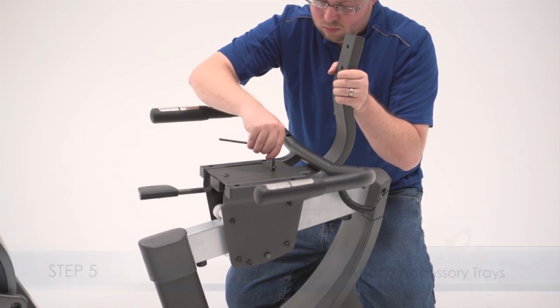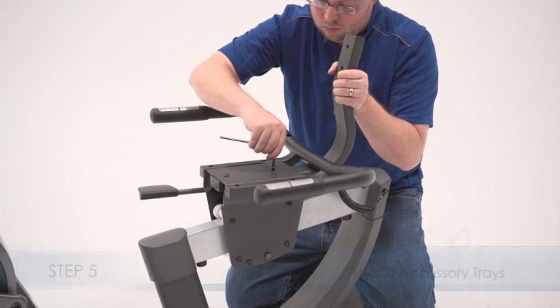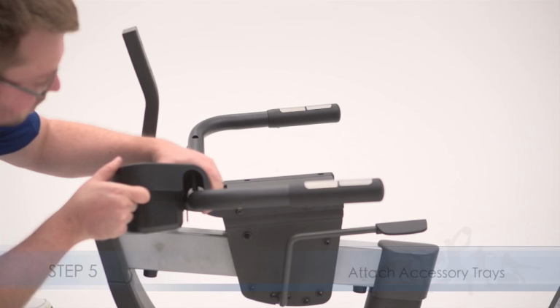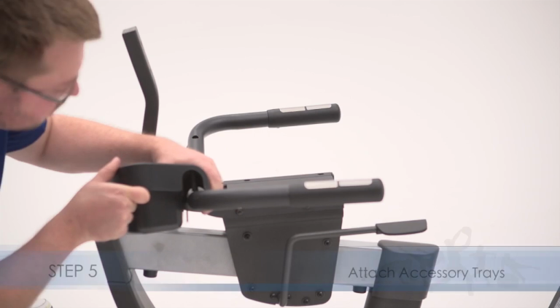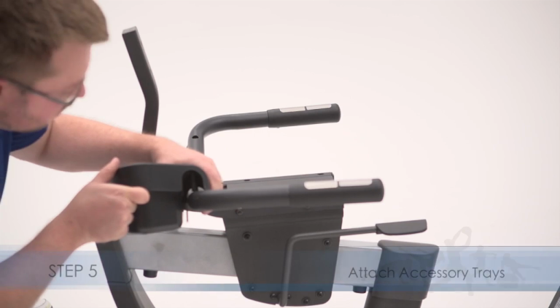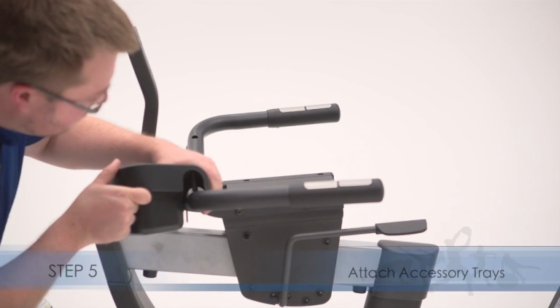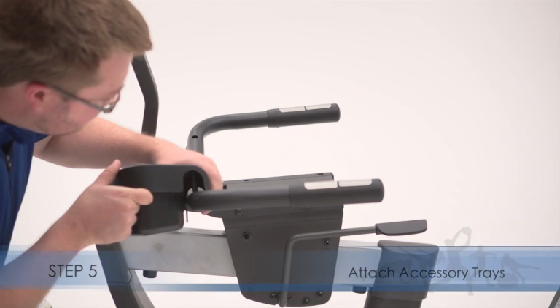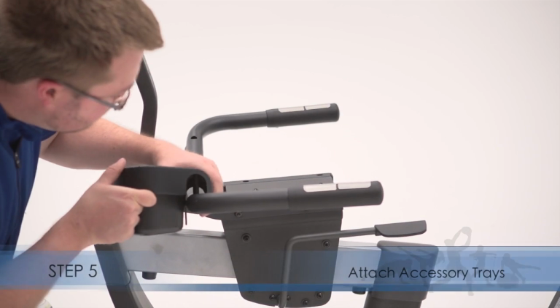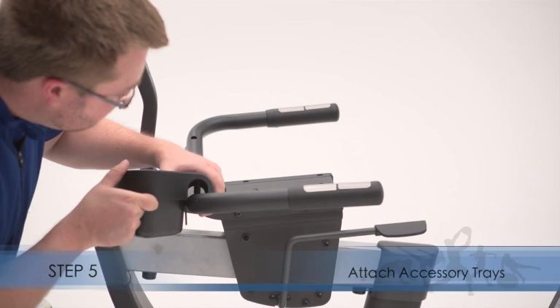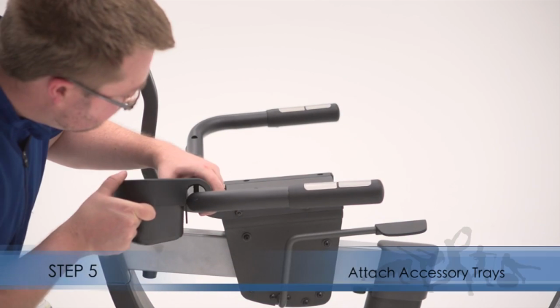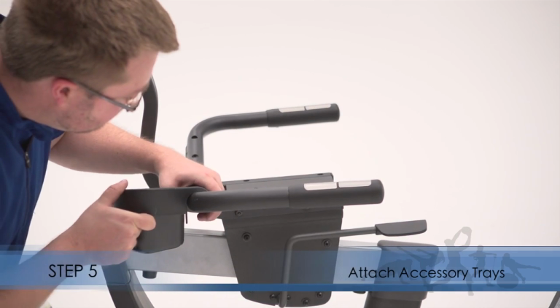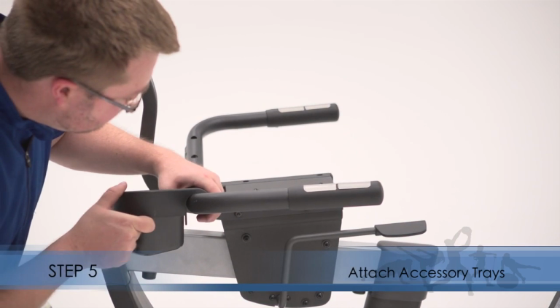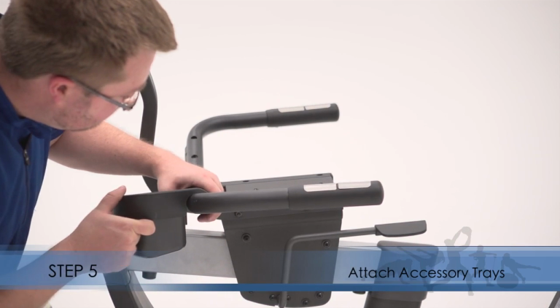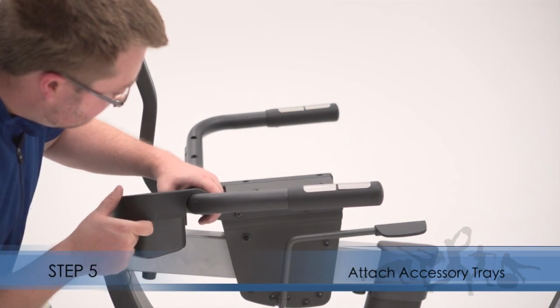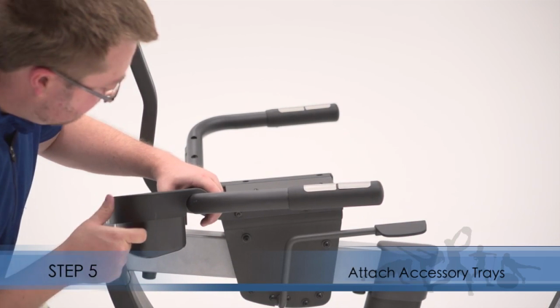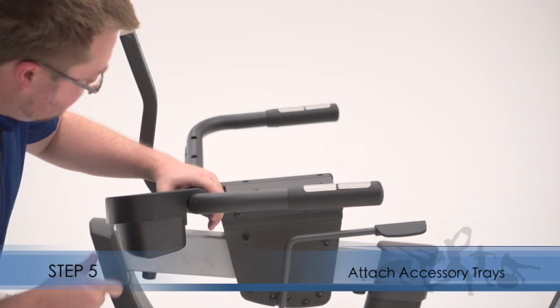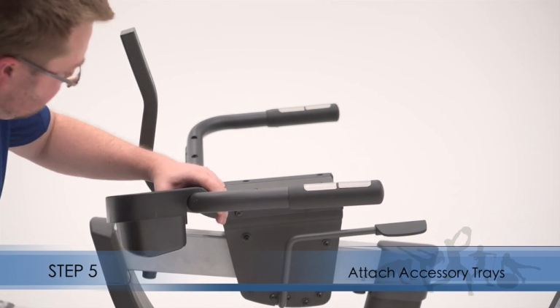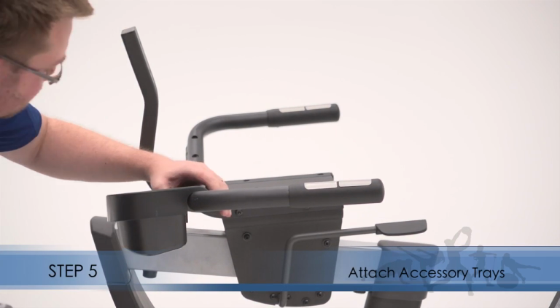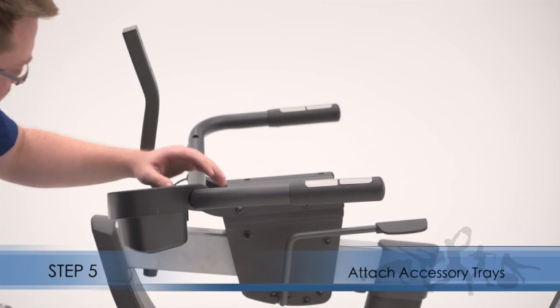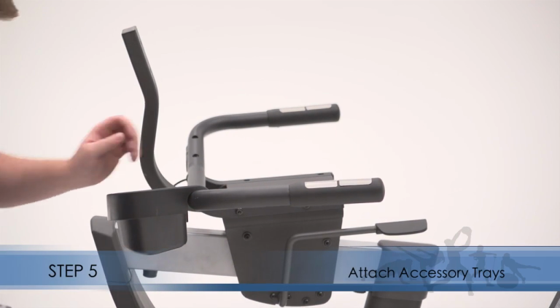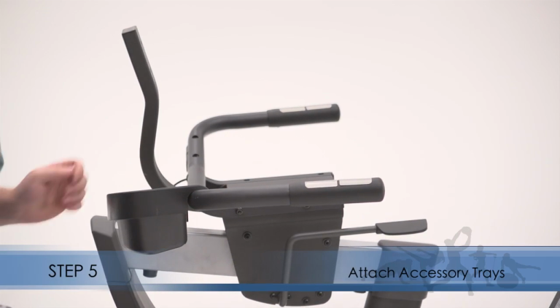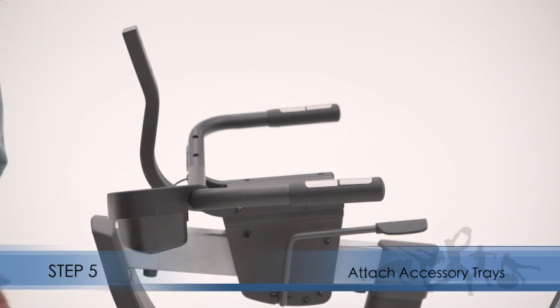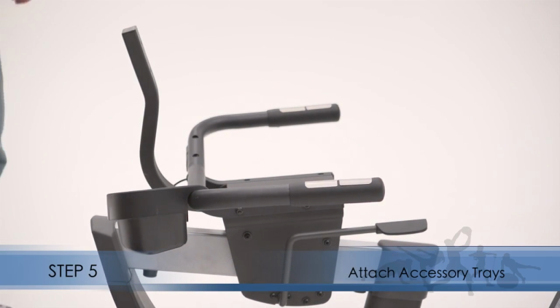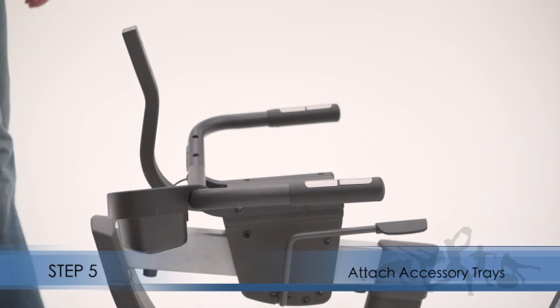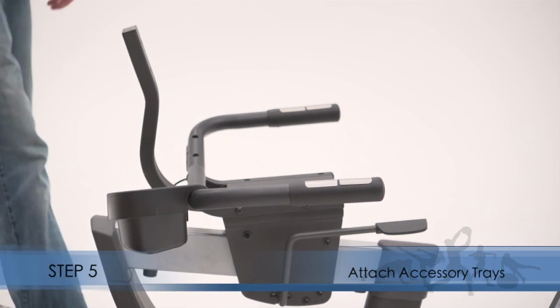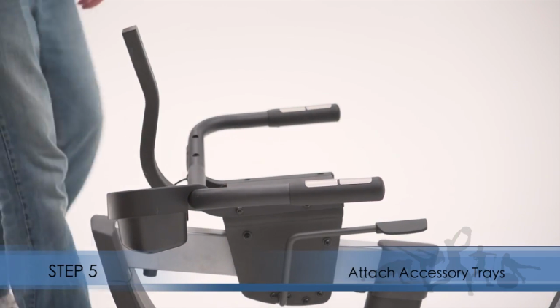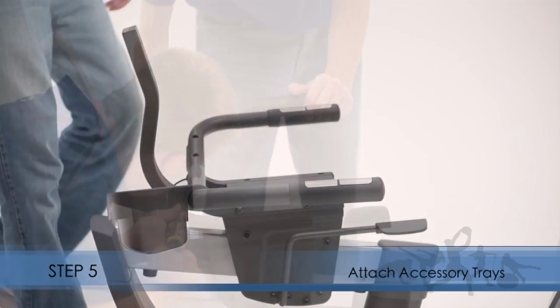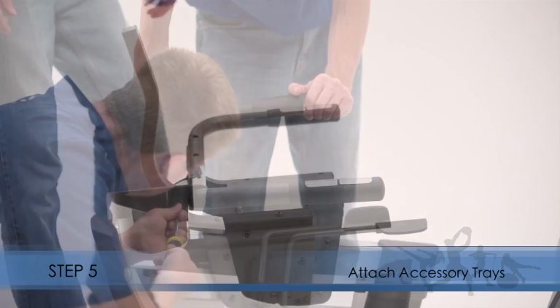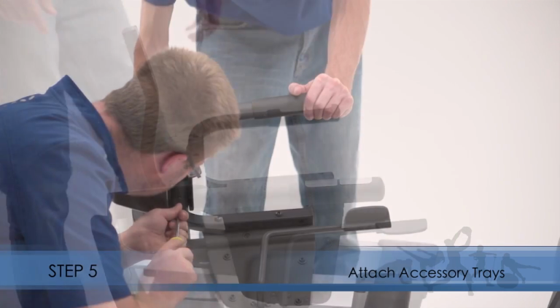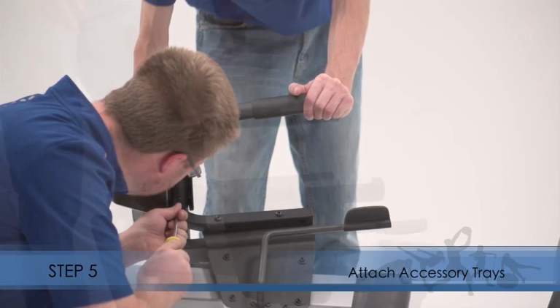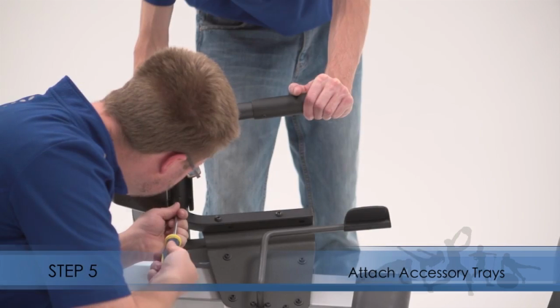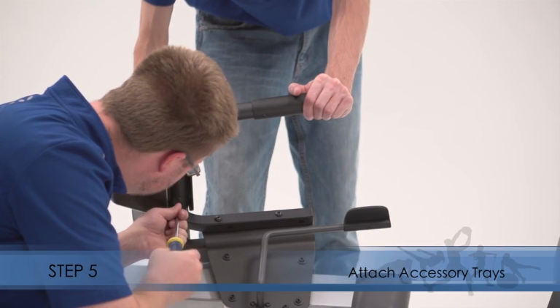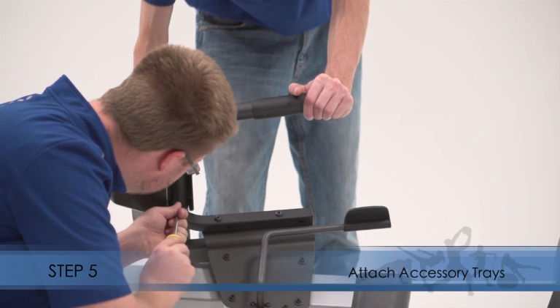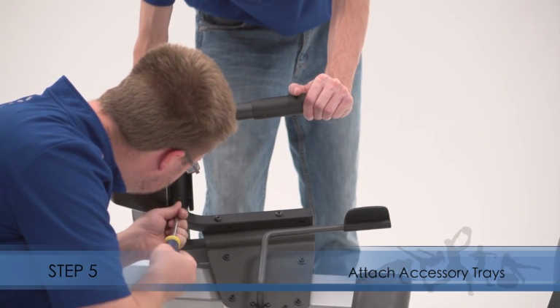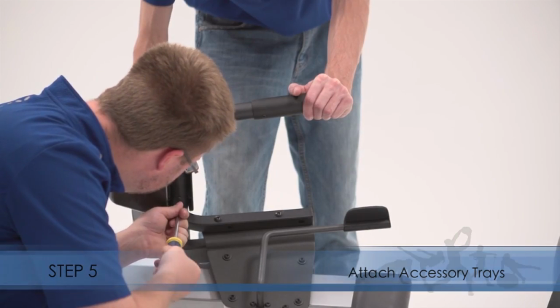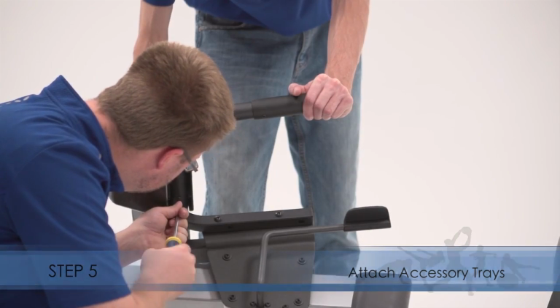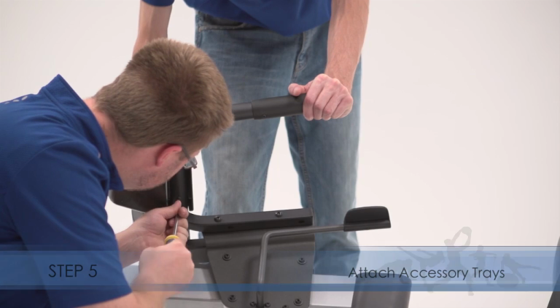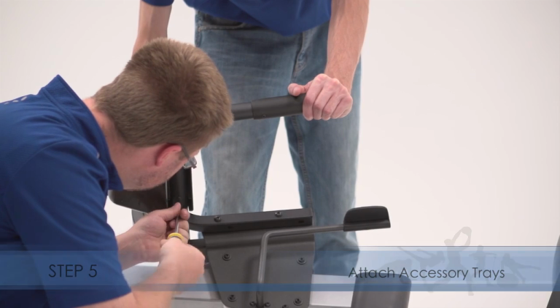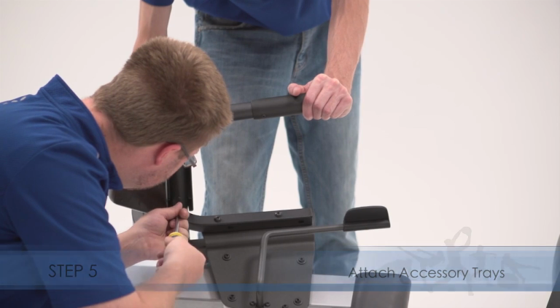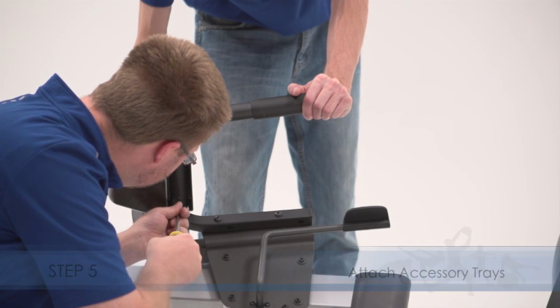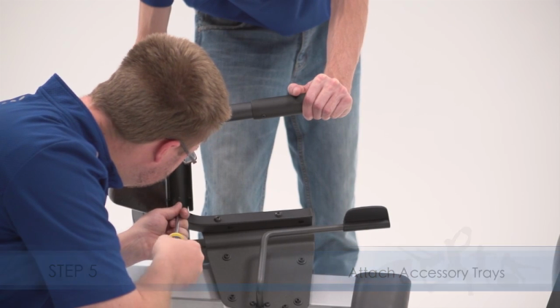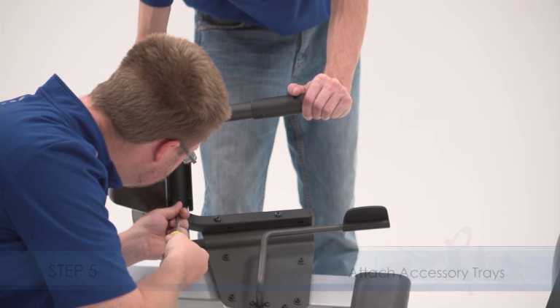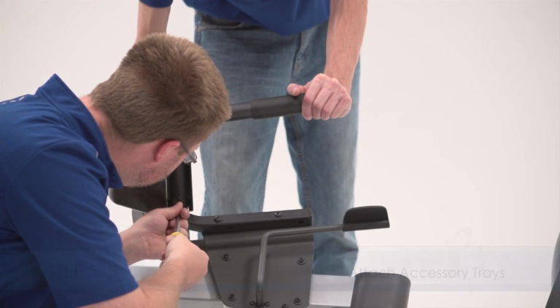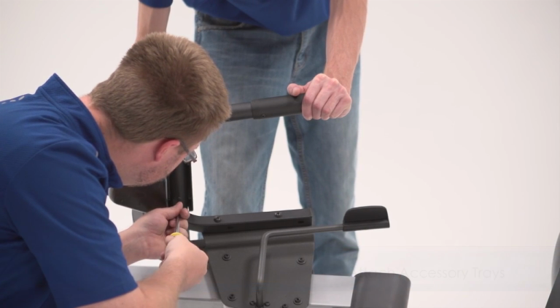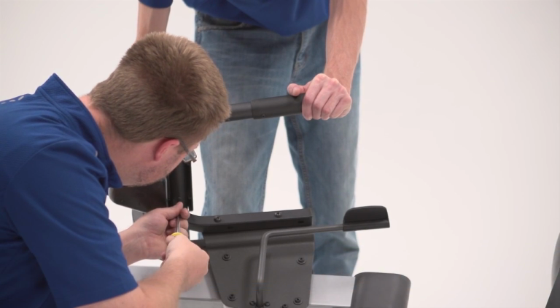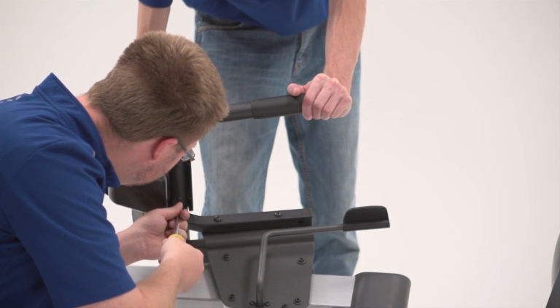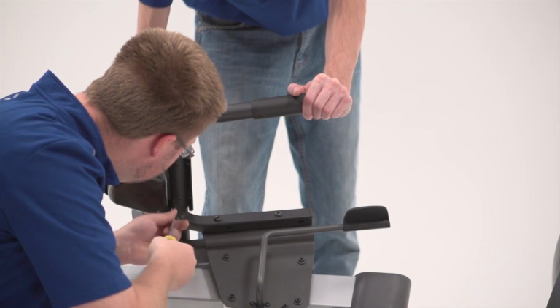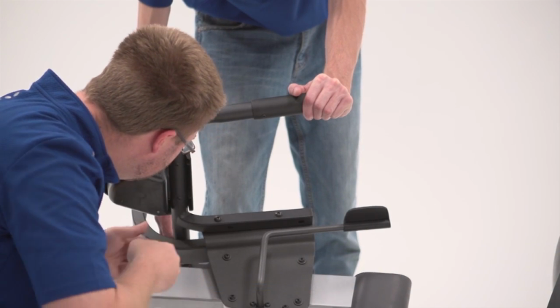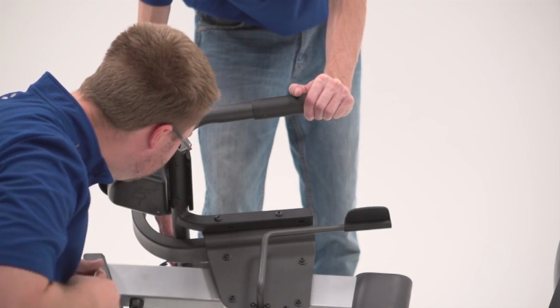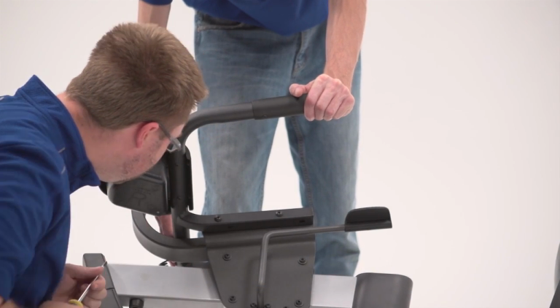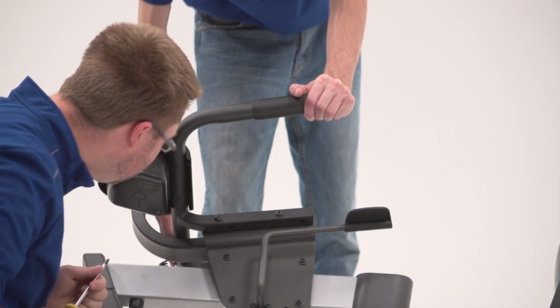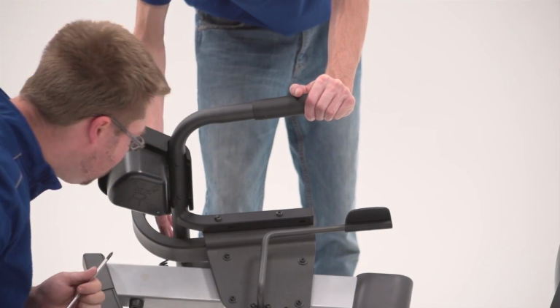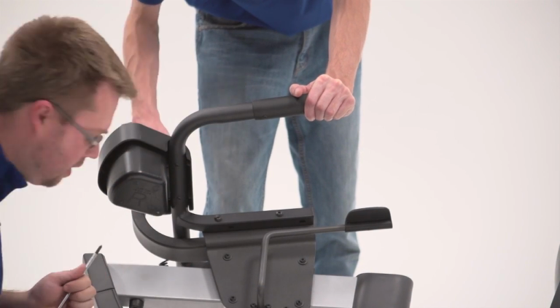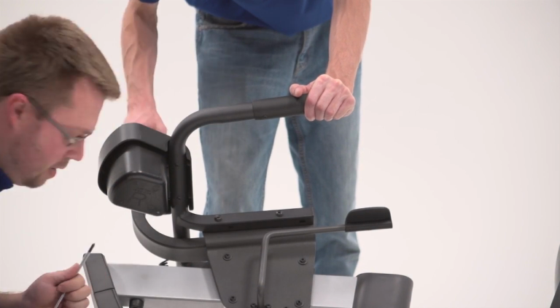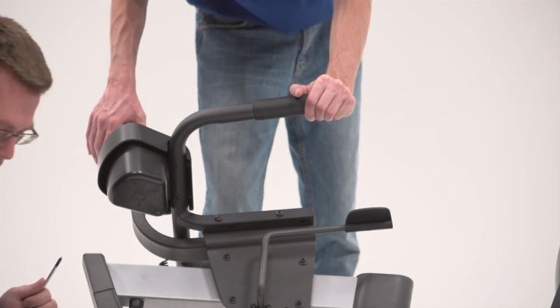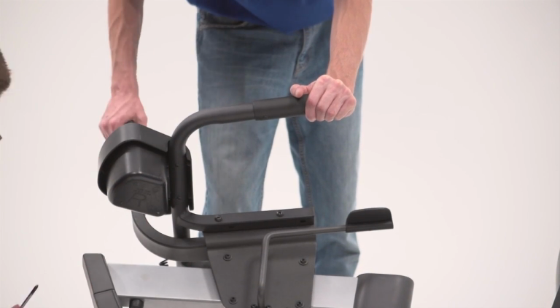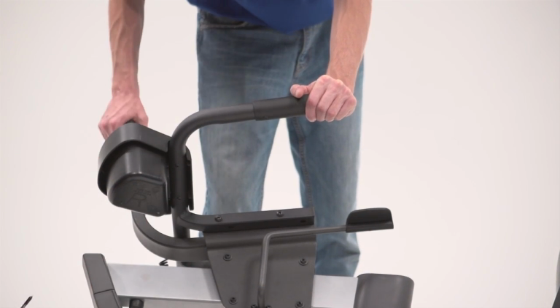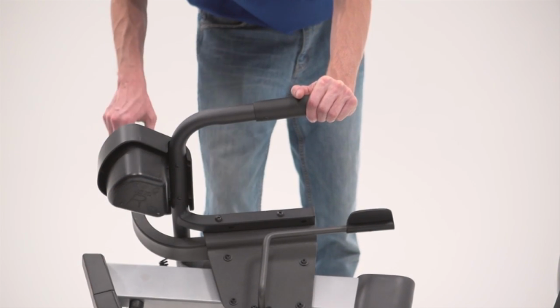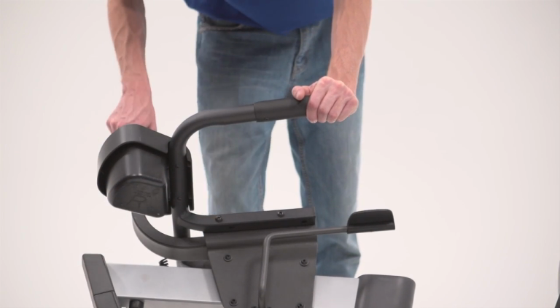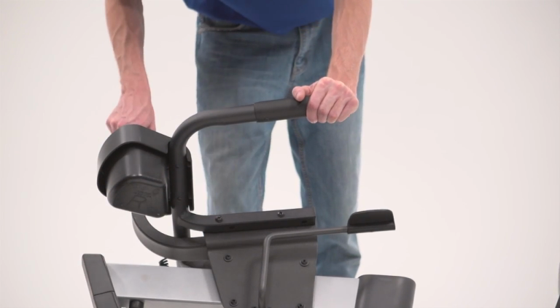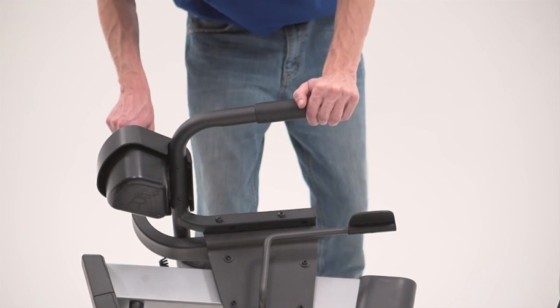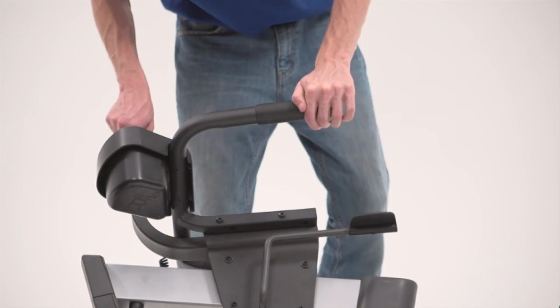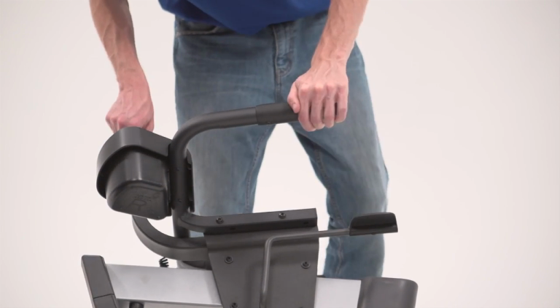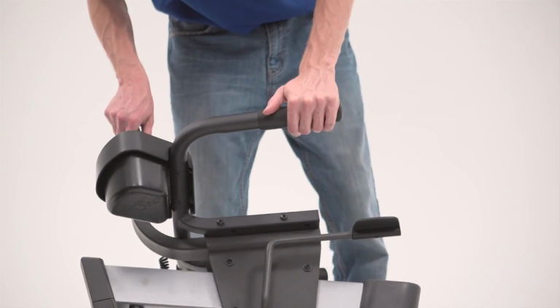Step 5. Attach the right accessory tray to the right side of the seat handlebar. Attach the left tray in the same way.